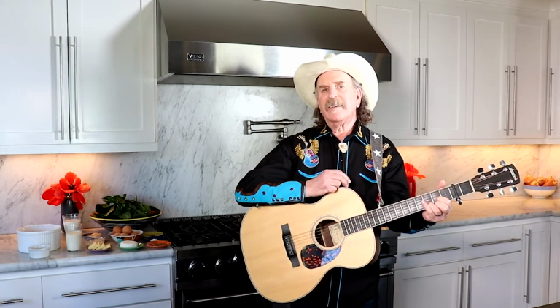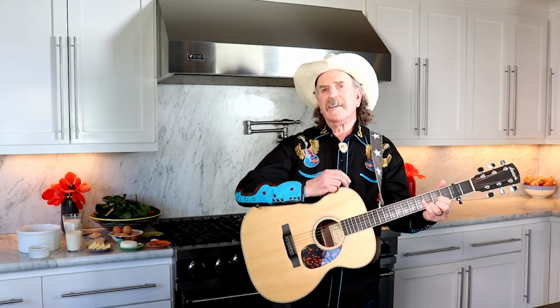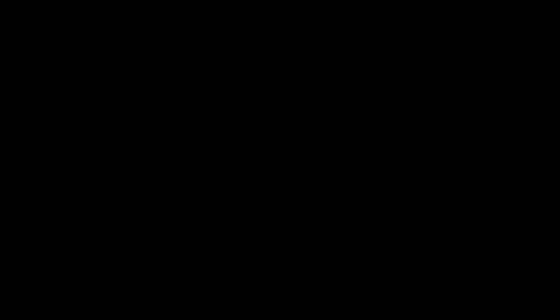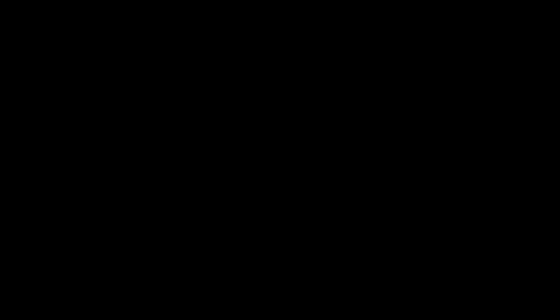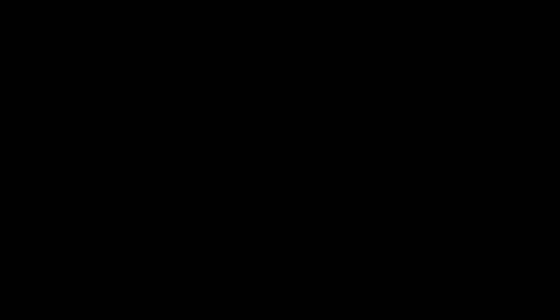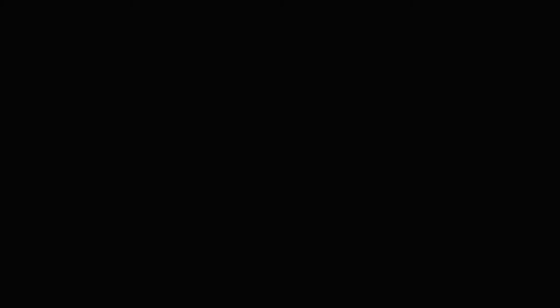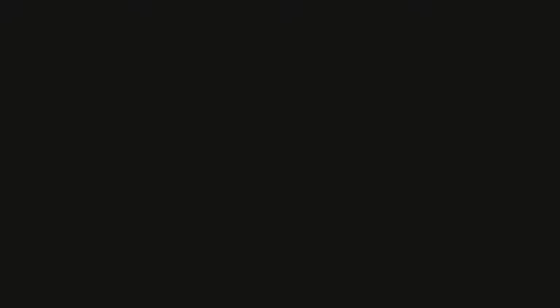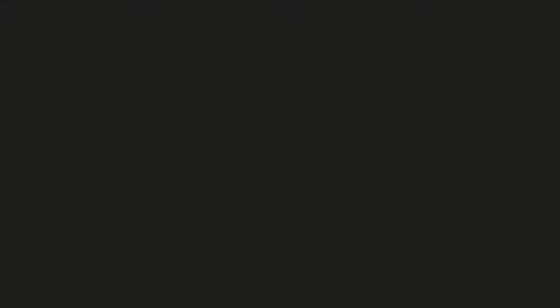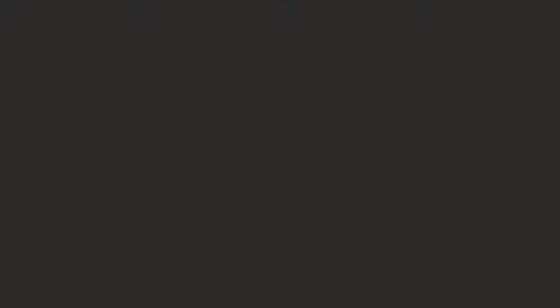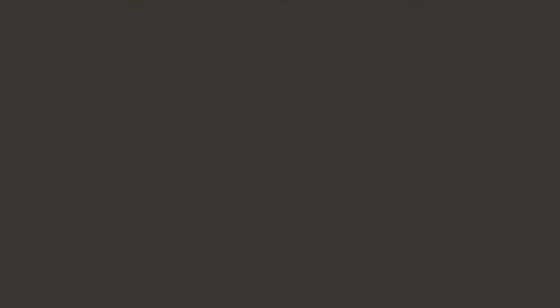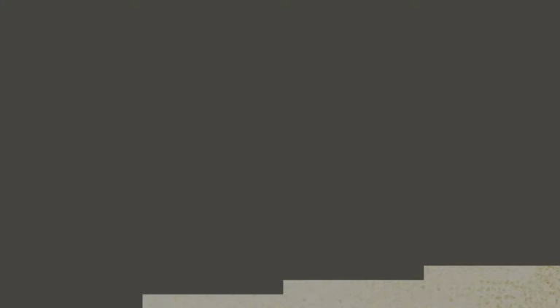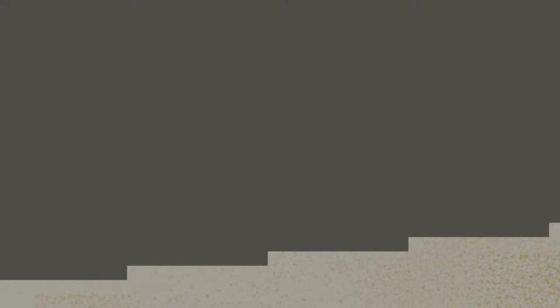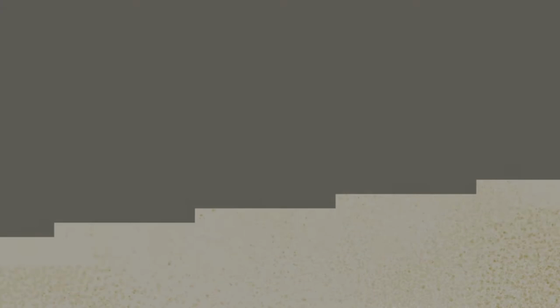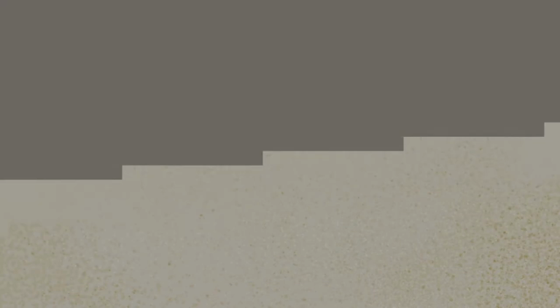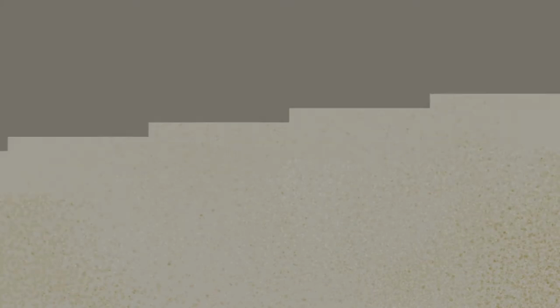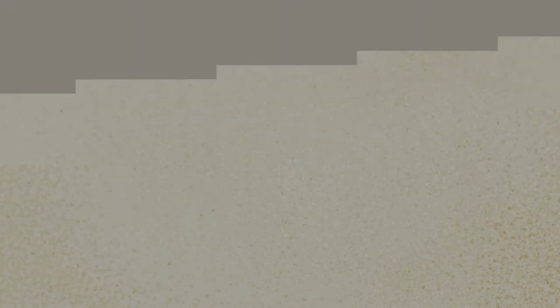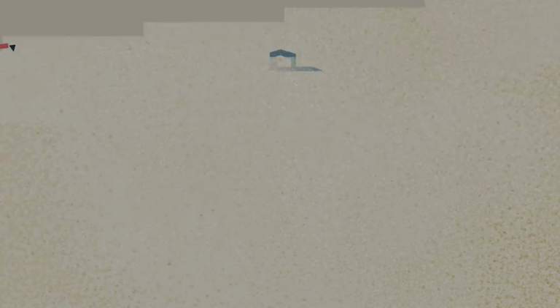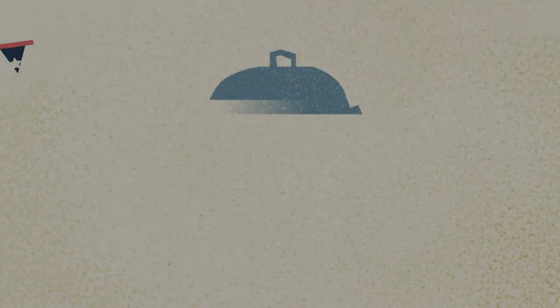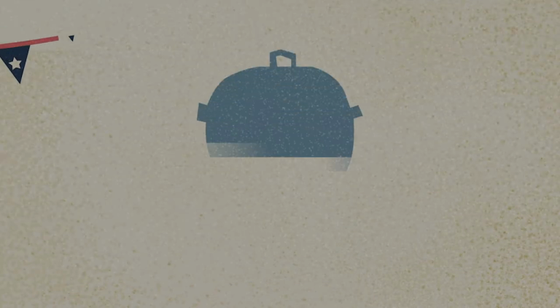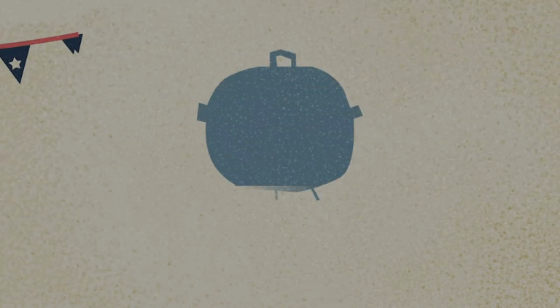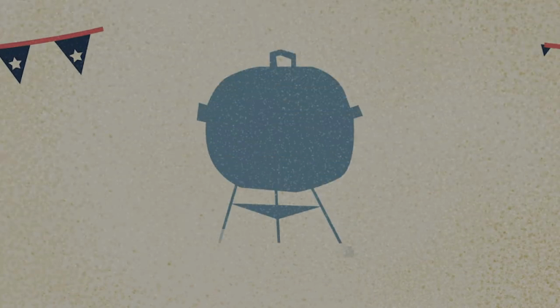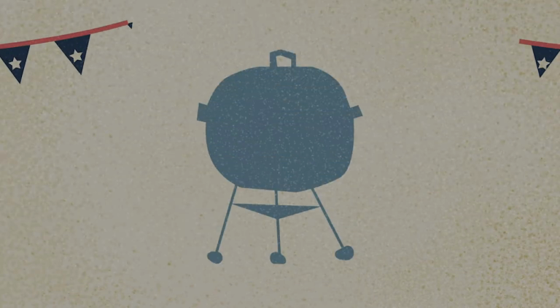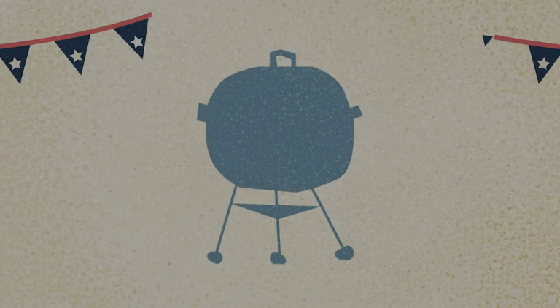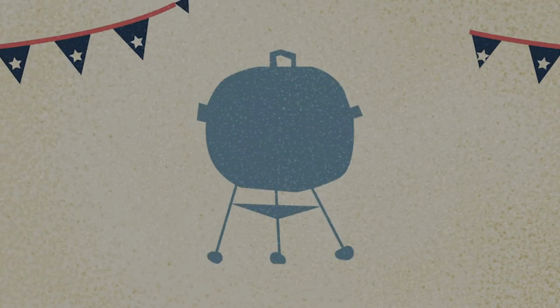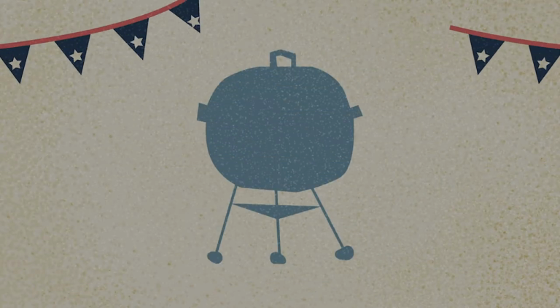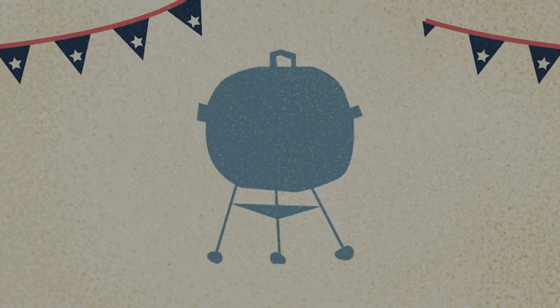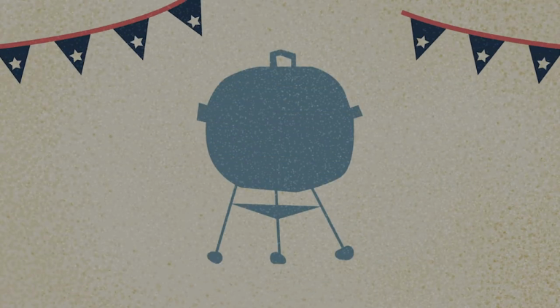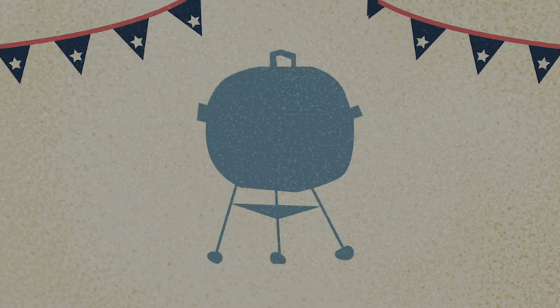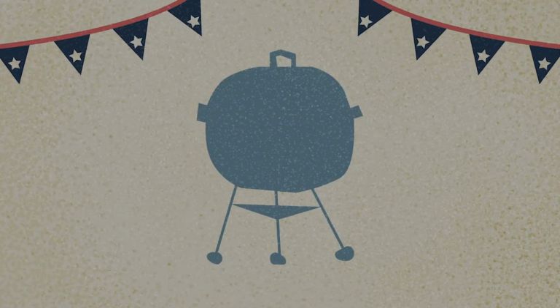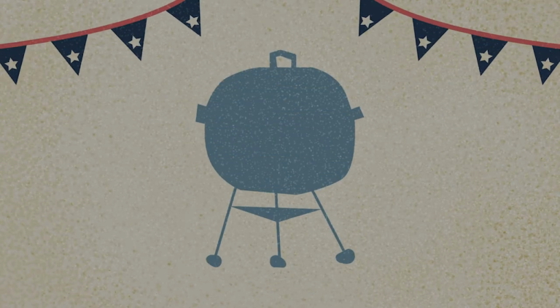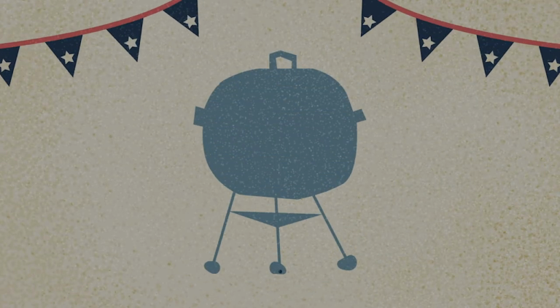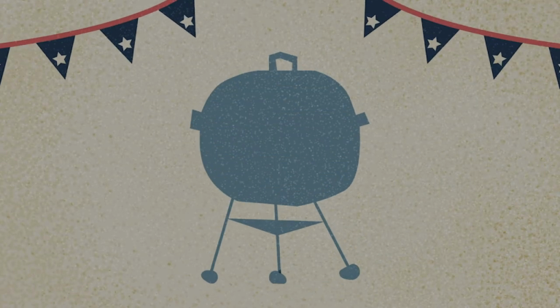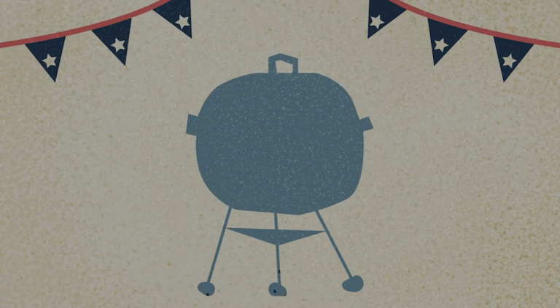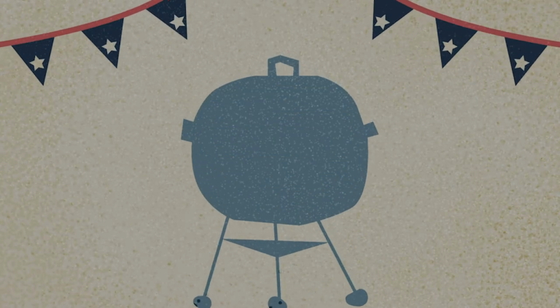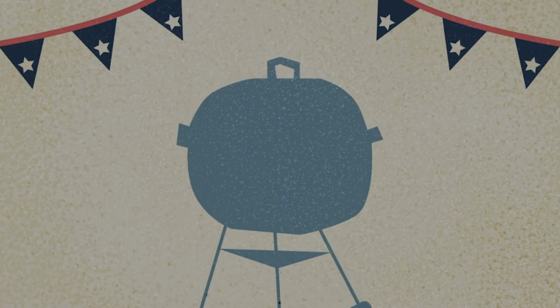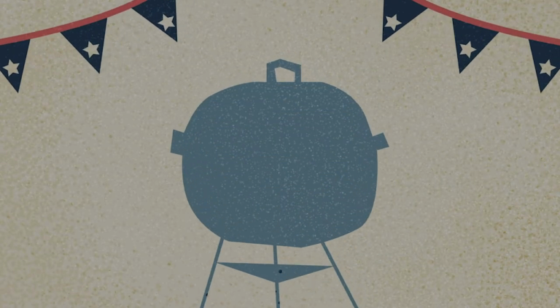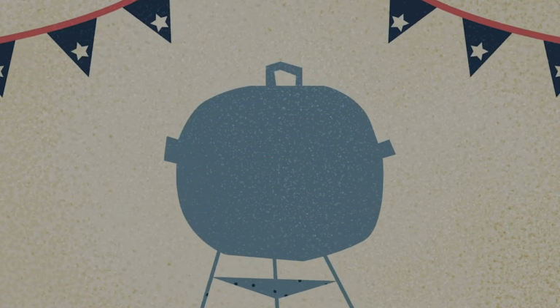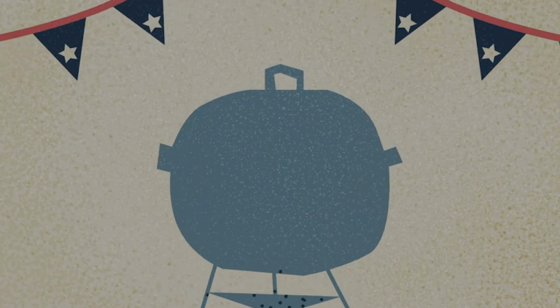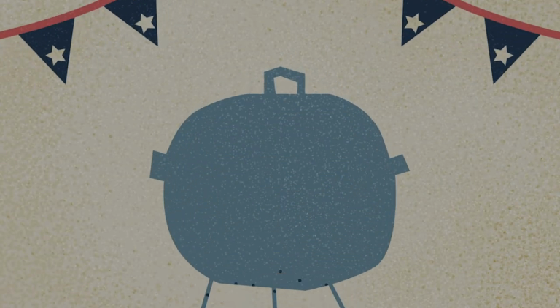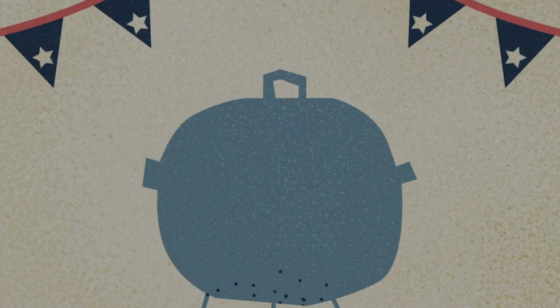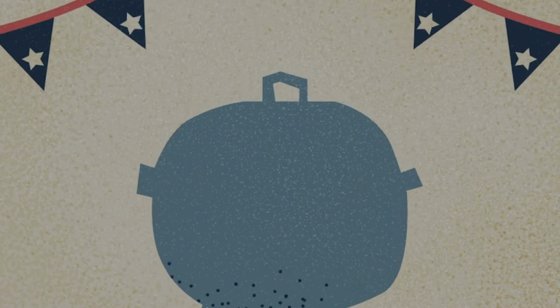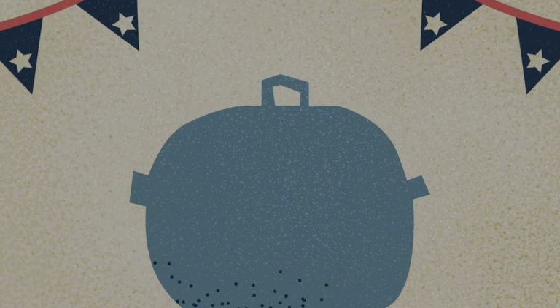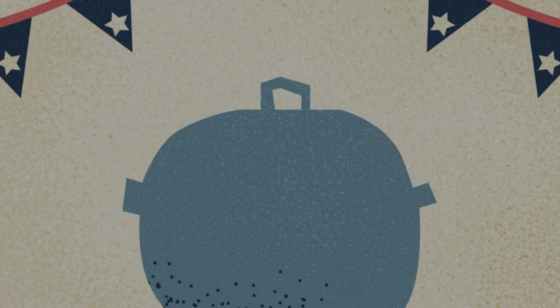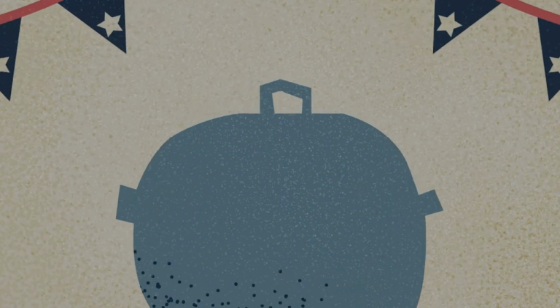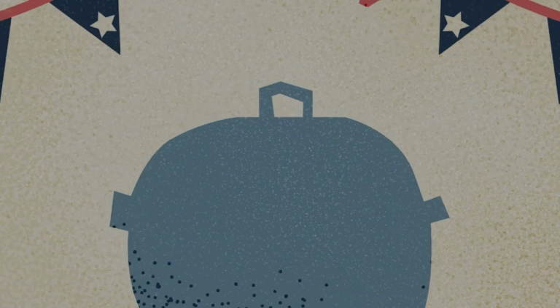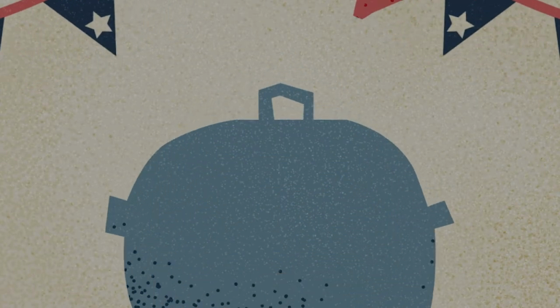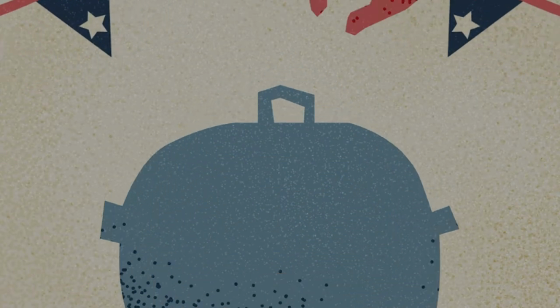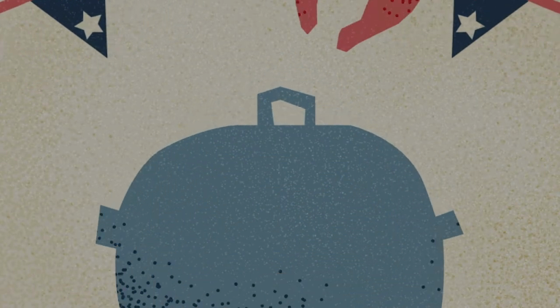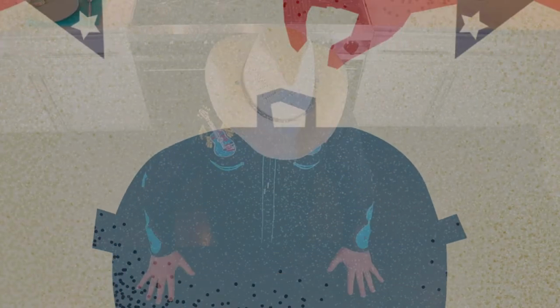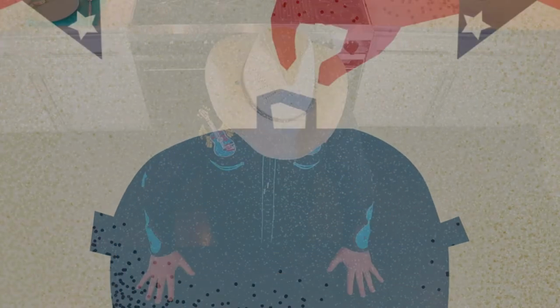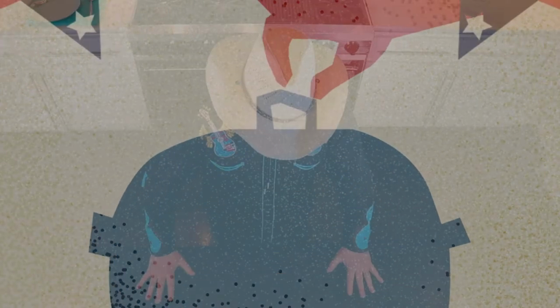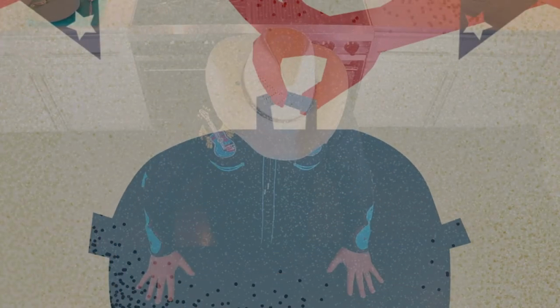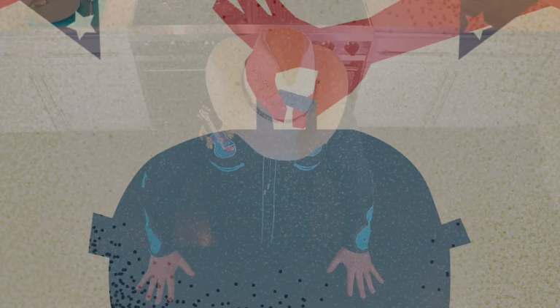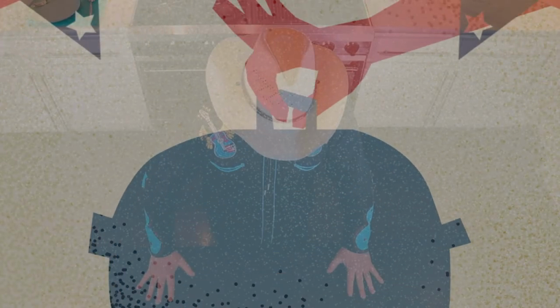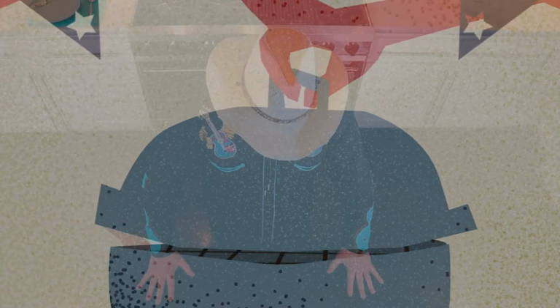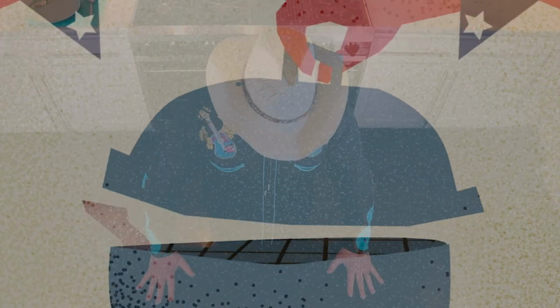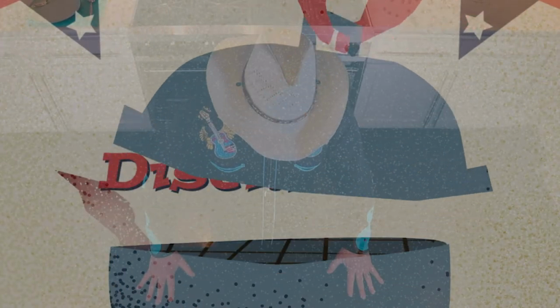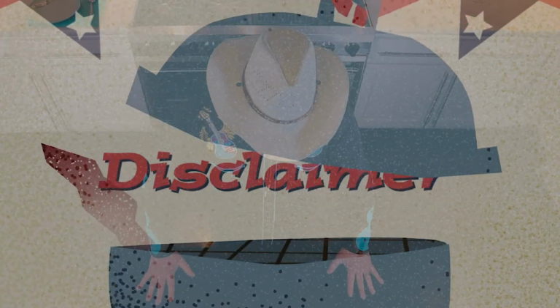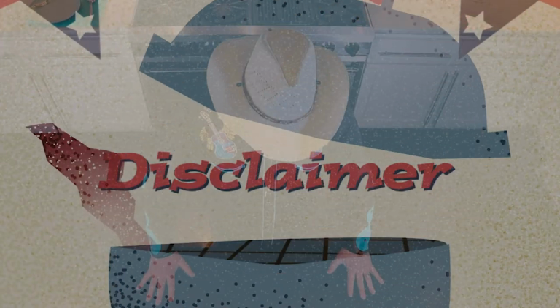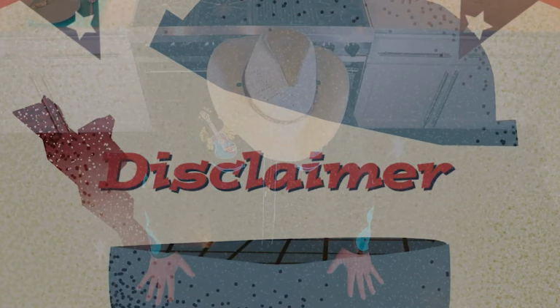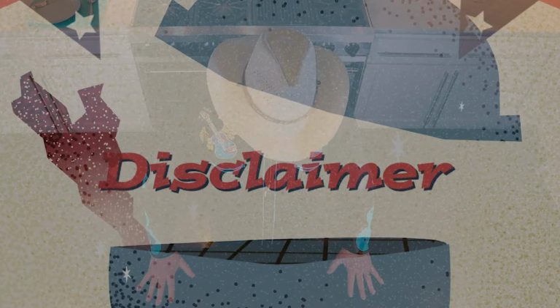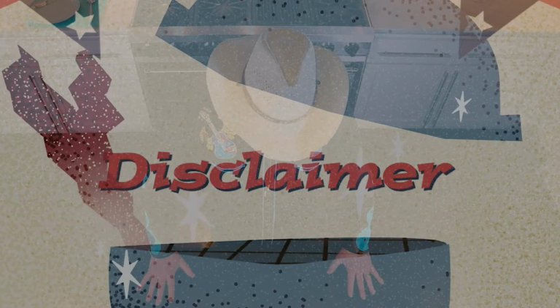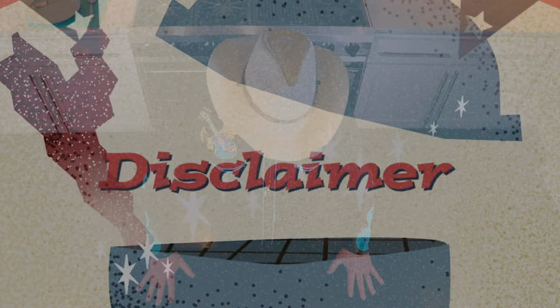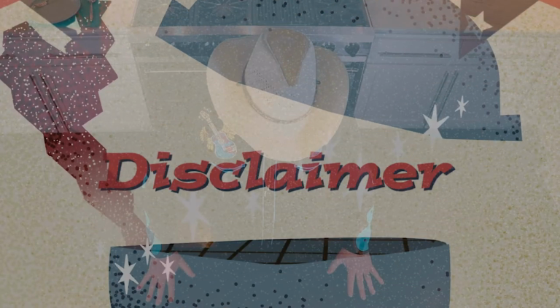Now, I'm not a professional chef — just a self-taught musician who likes to cook for his family.